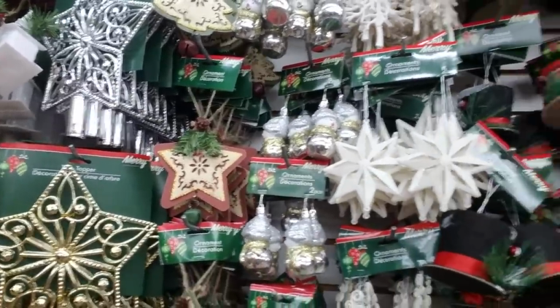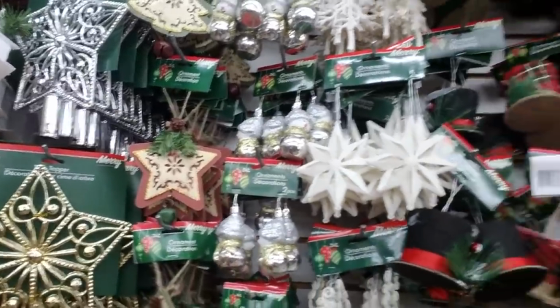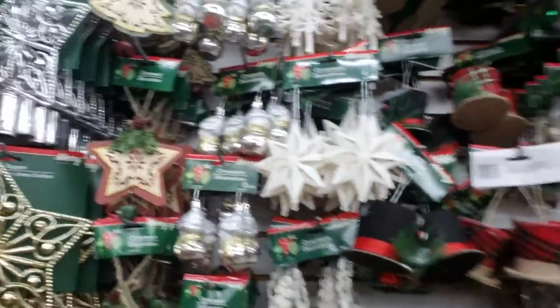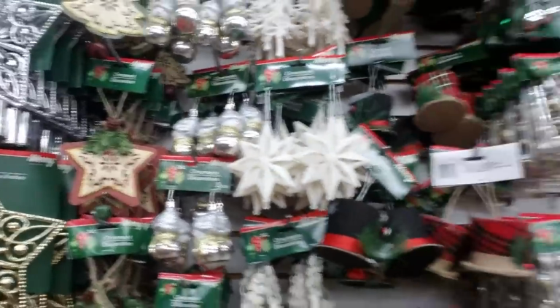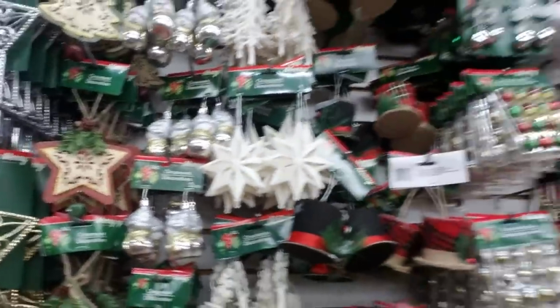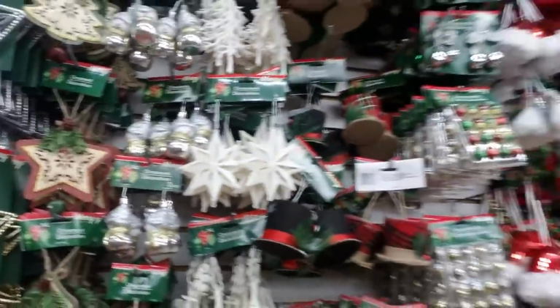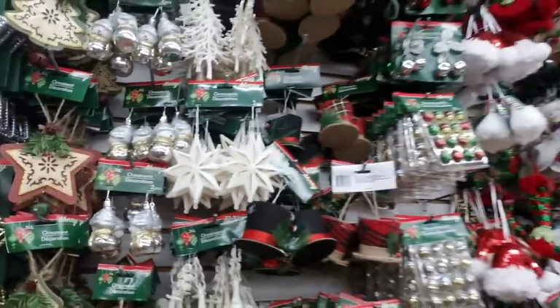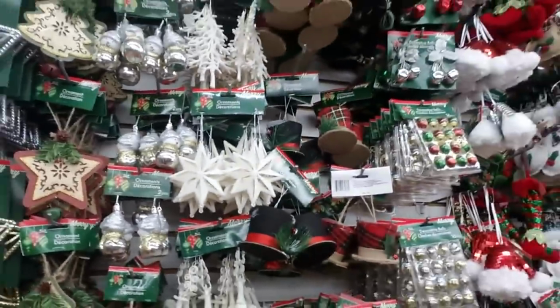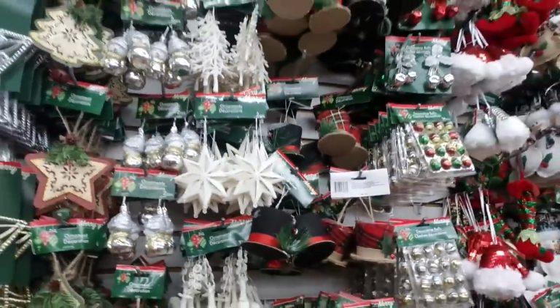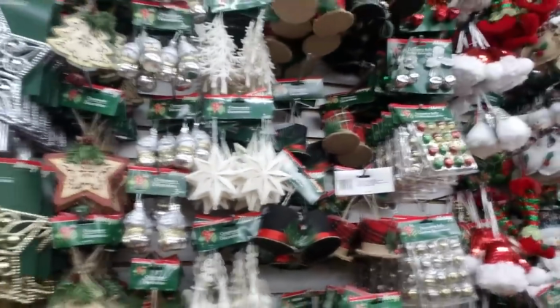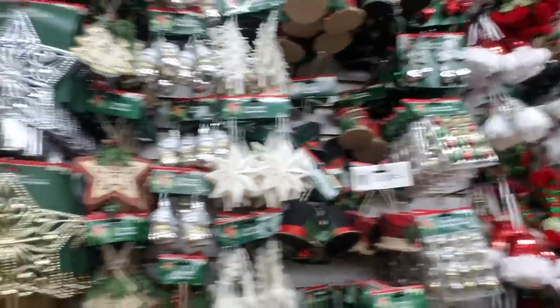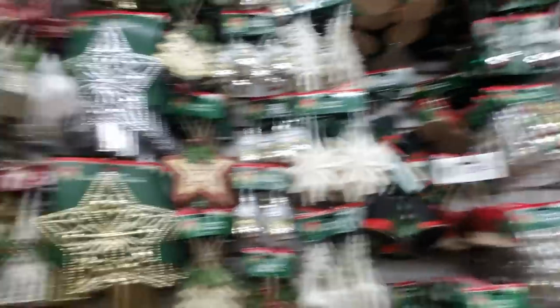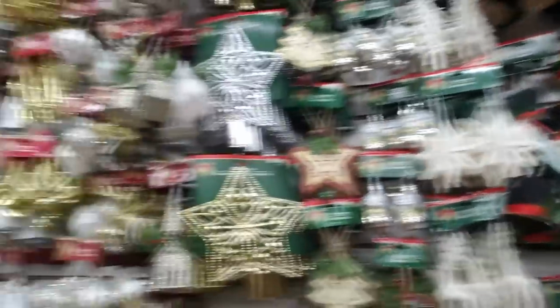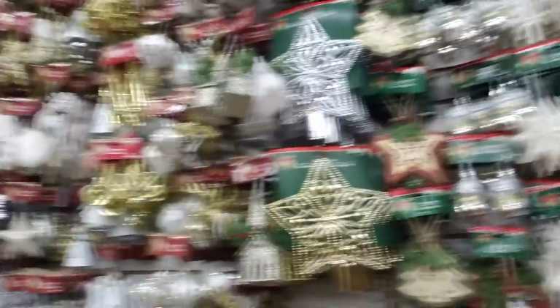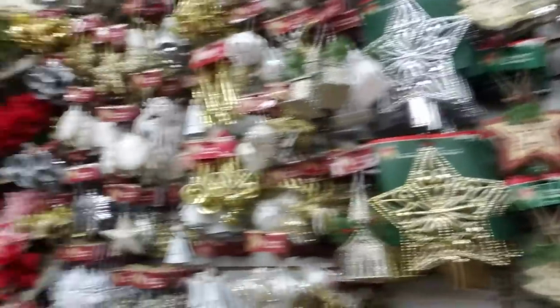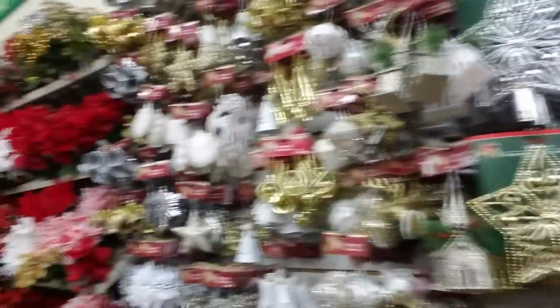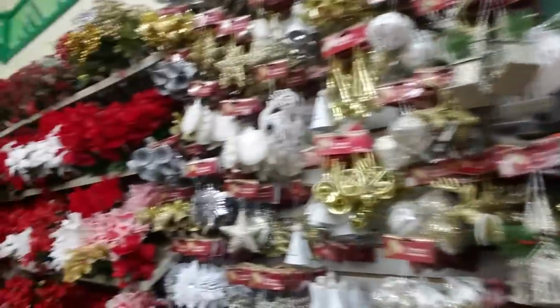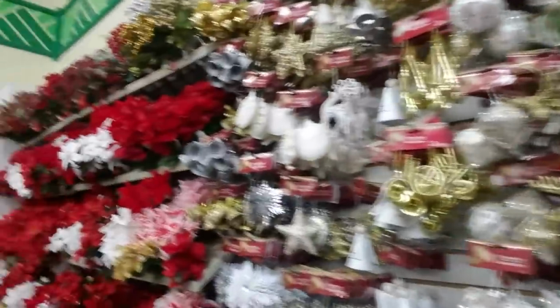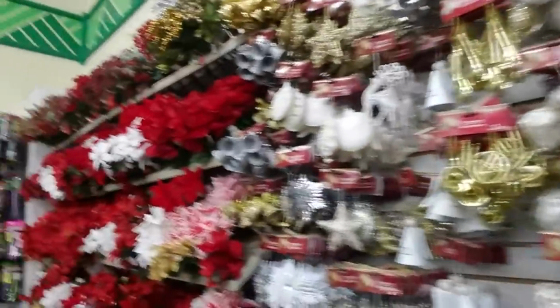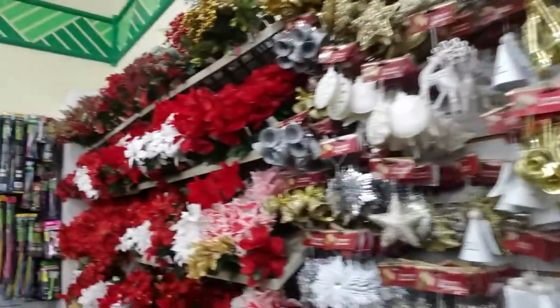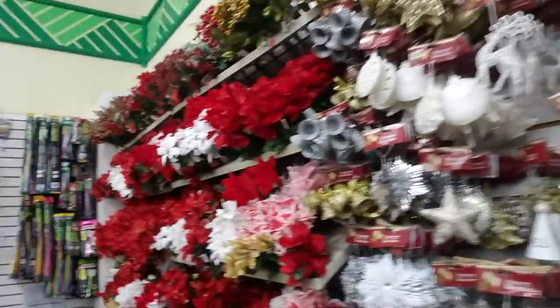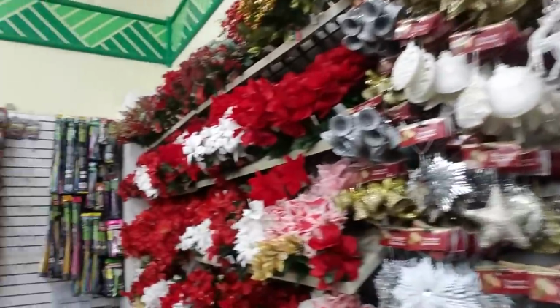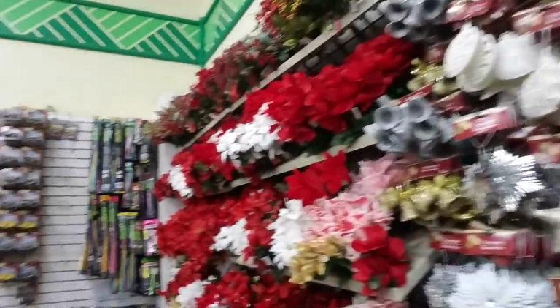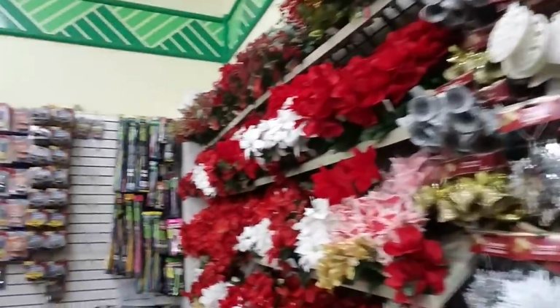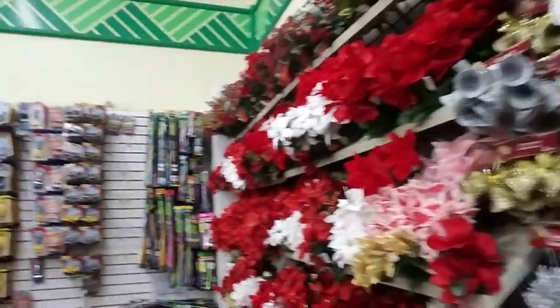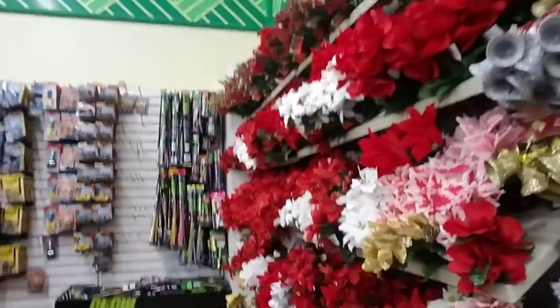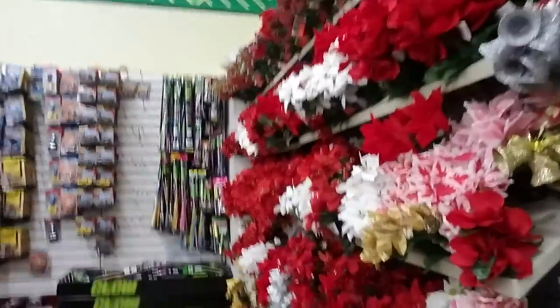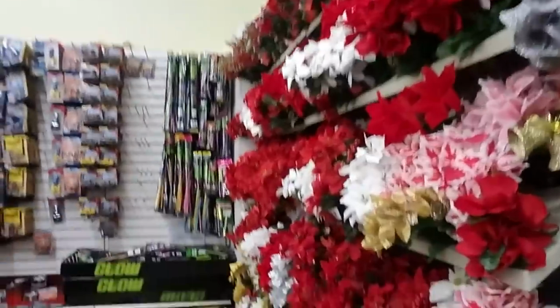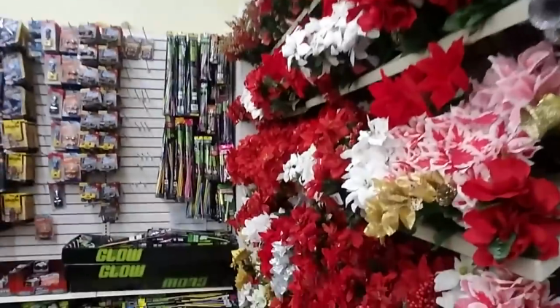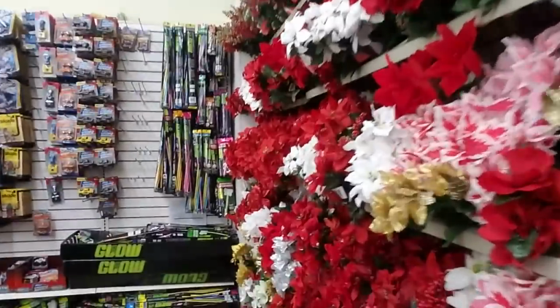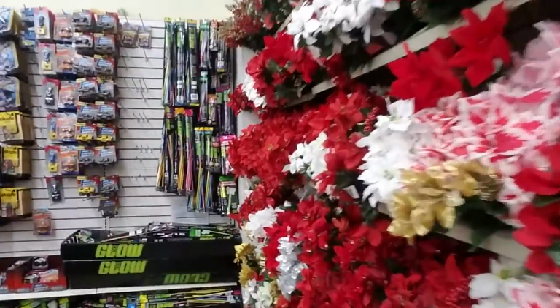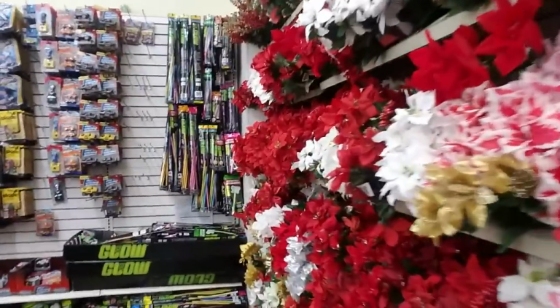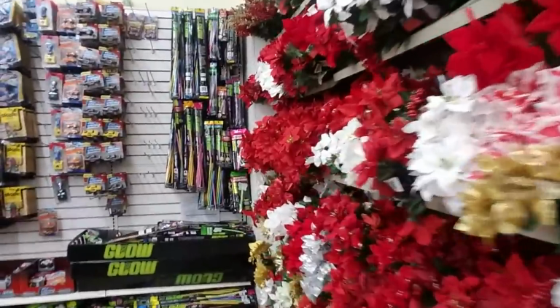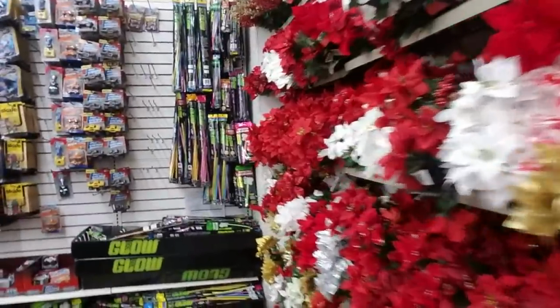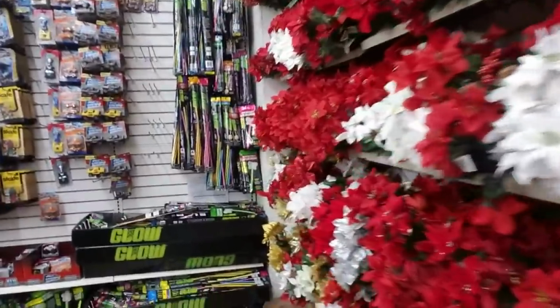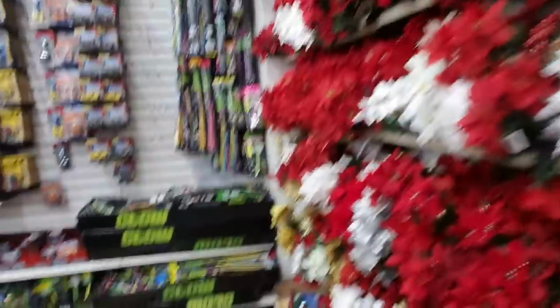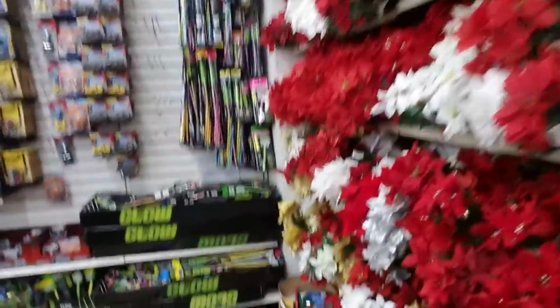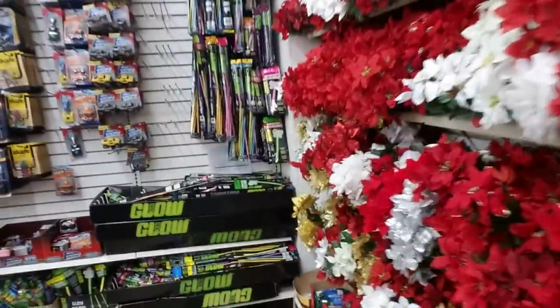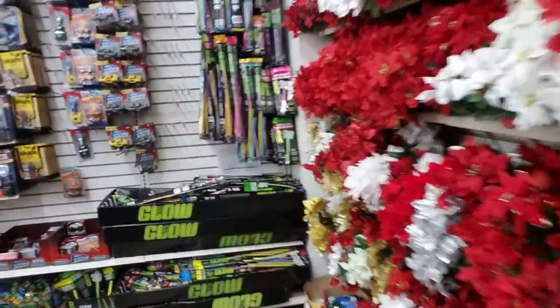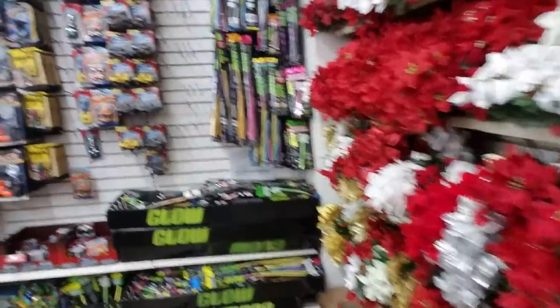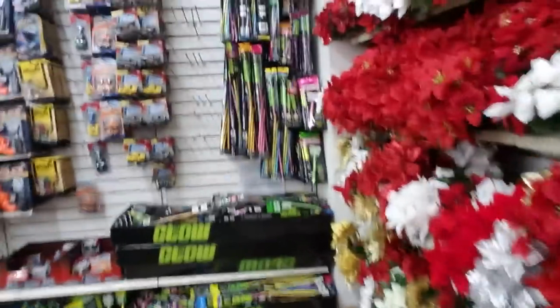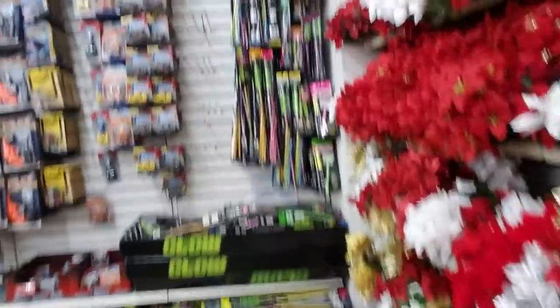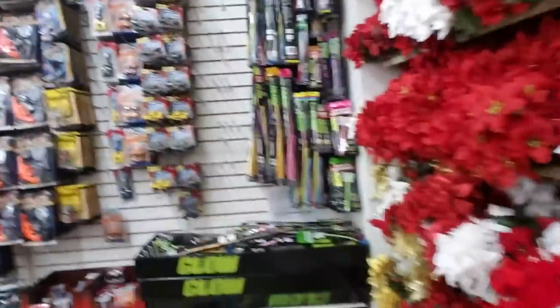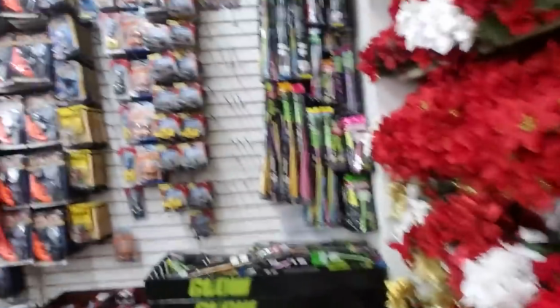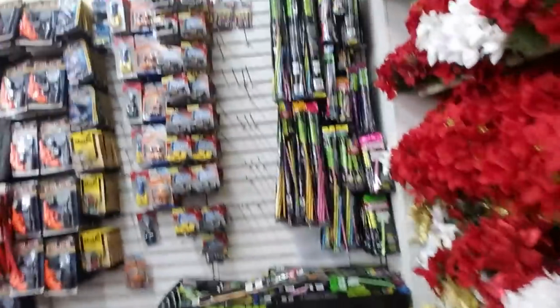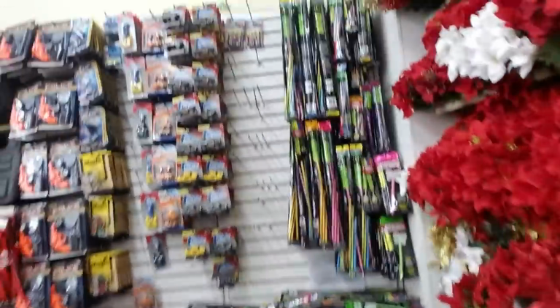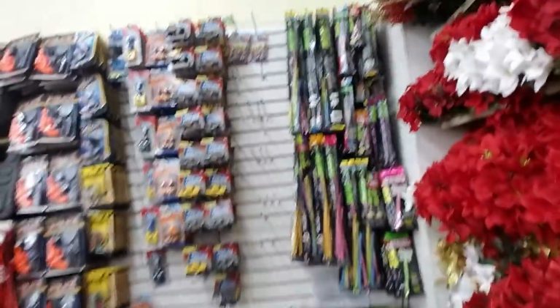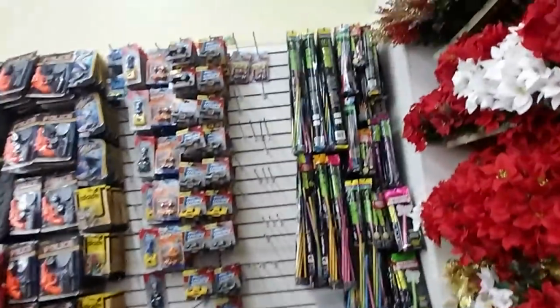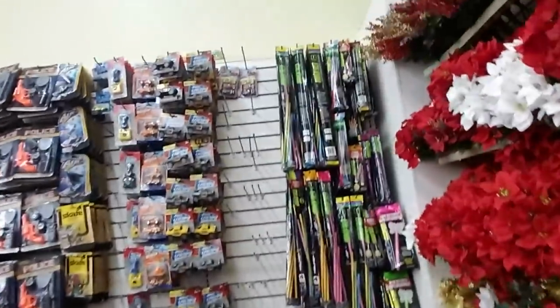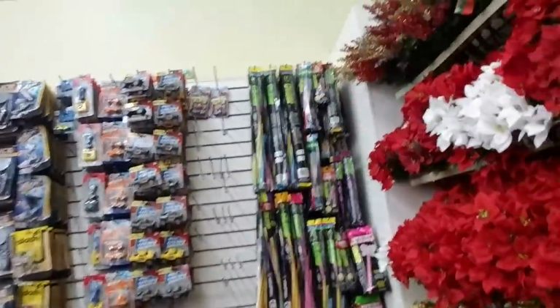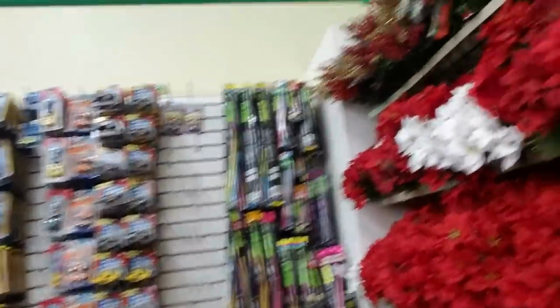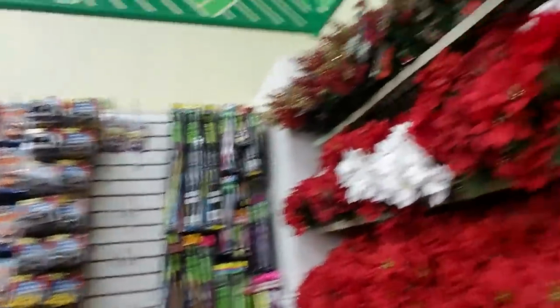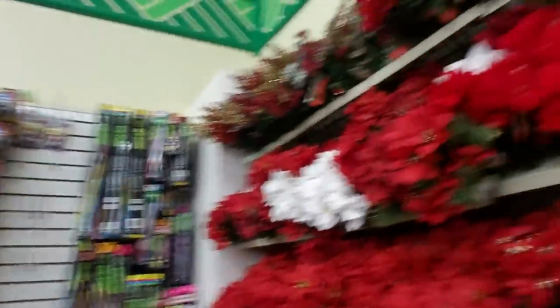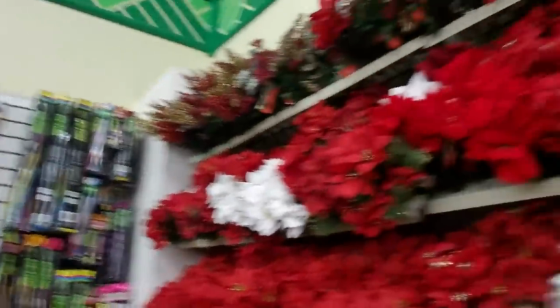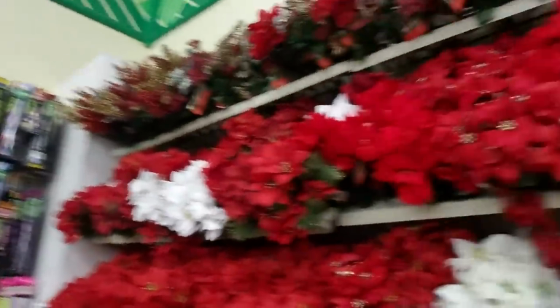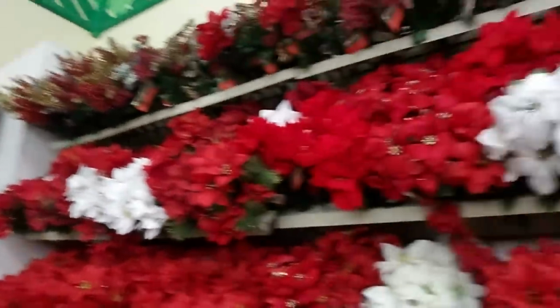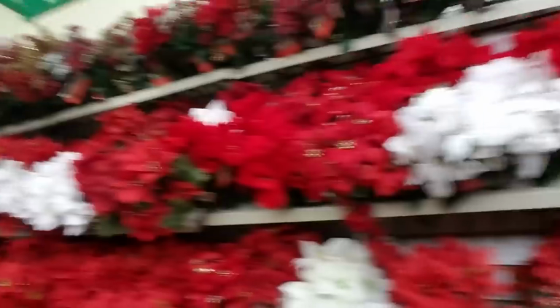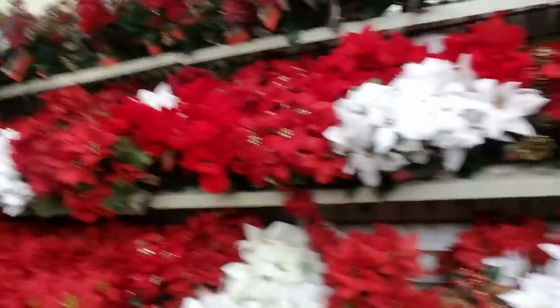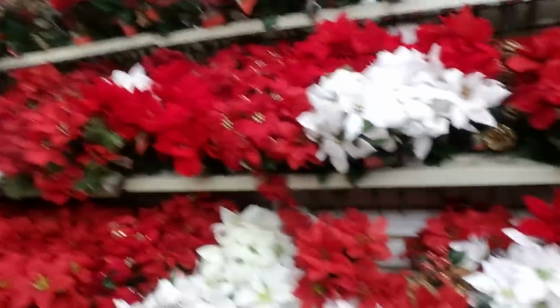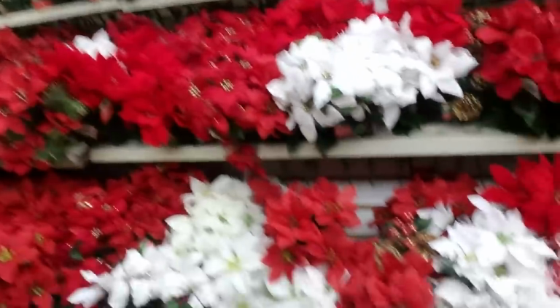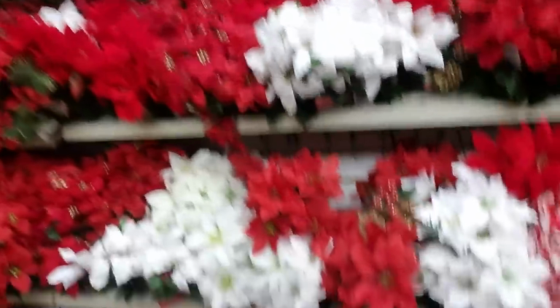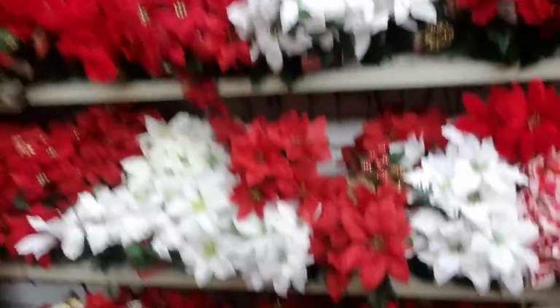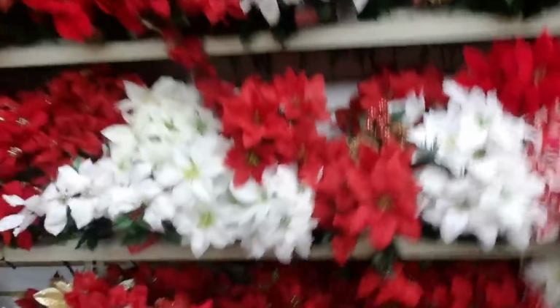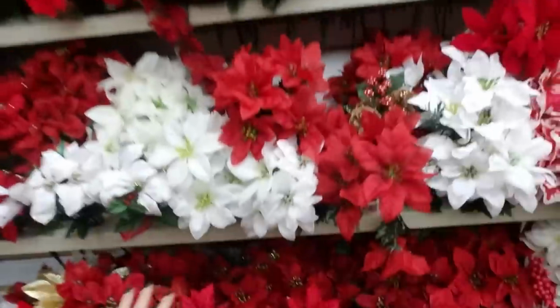They have beautiful, beautiful stuff. Look at this tree topper — I could make ten videos in here and we probably still wouldn't see everything. Look at these pretty flowers!